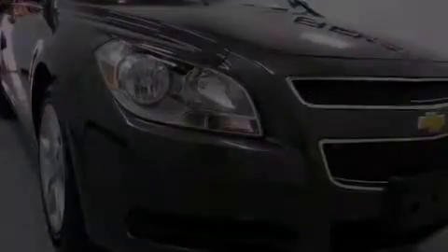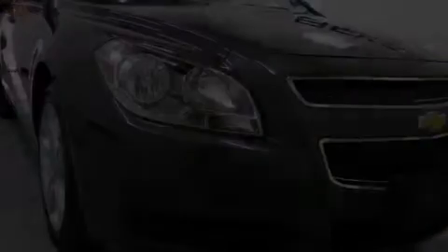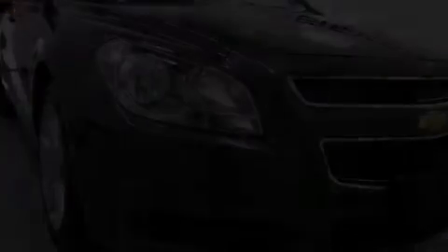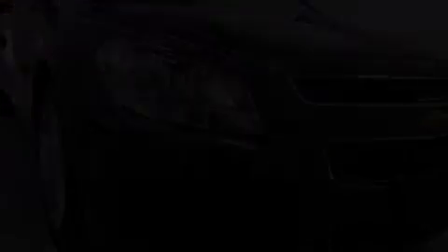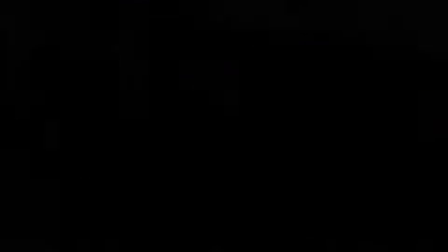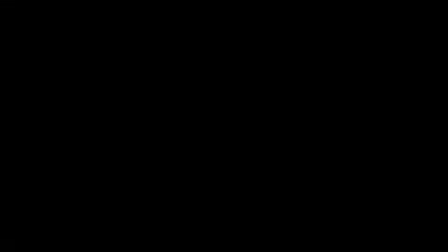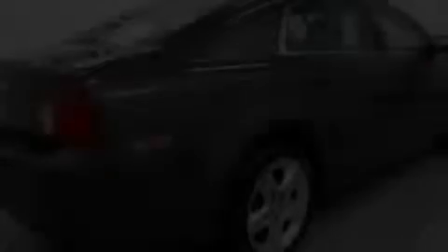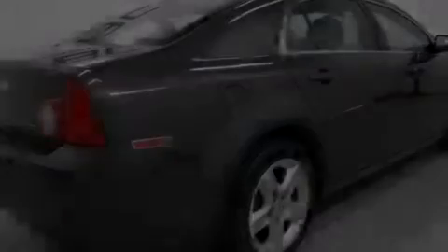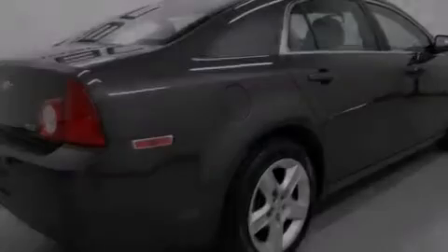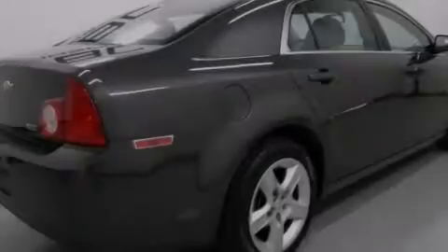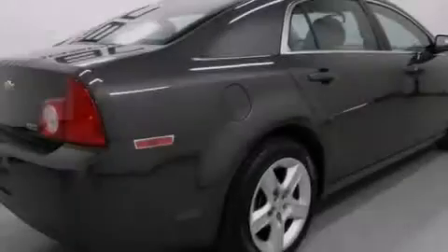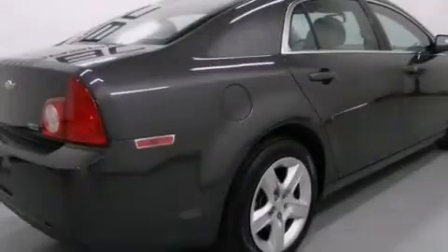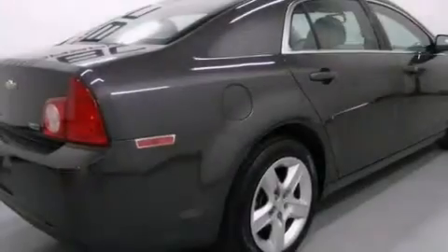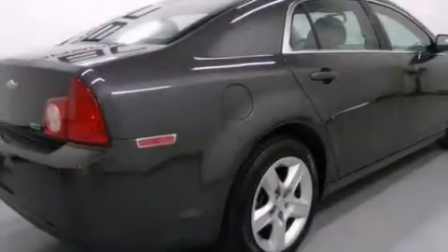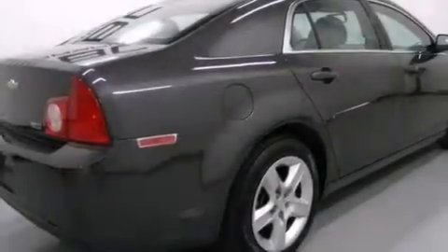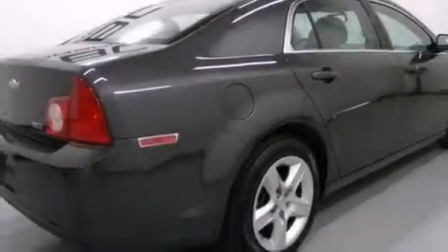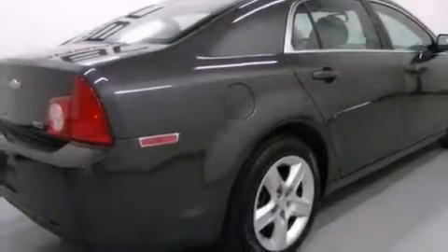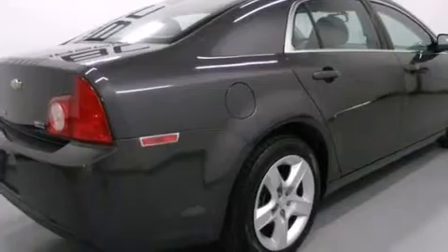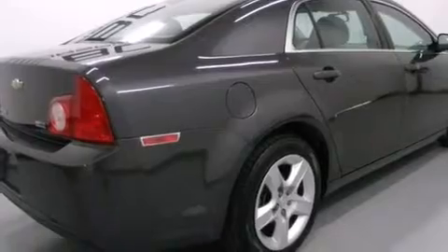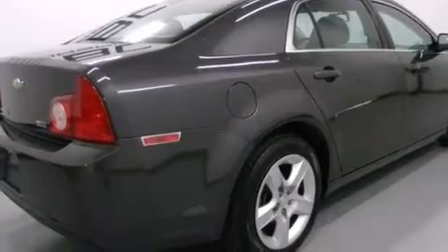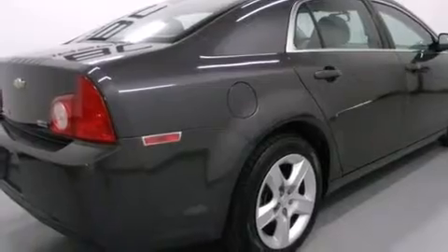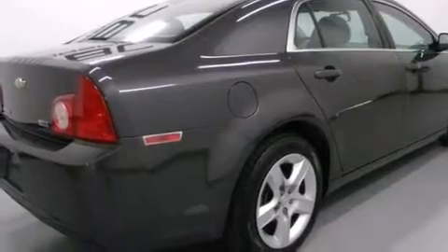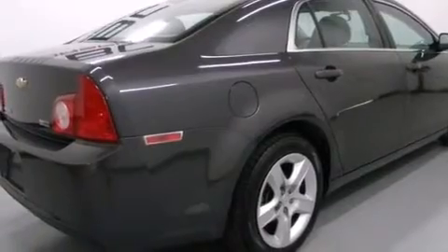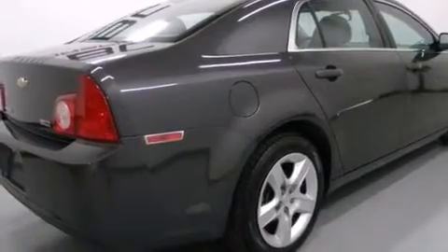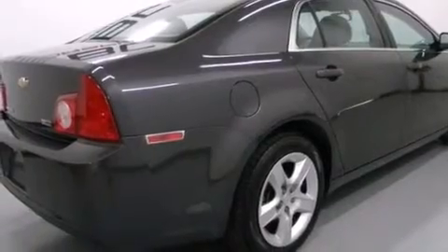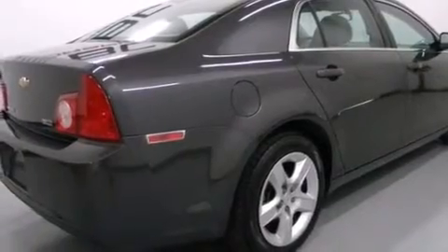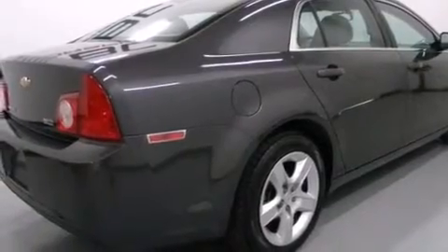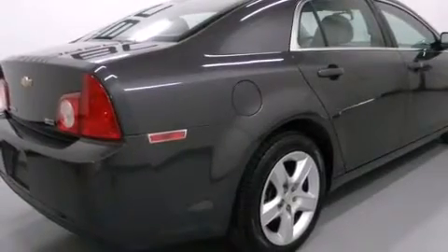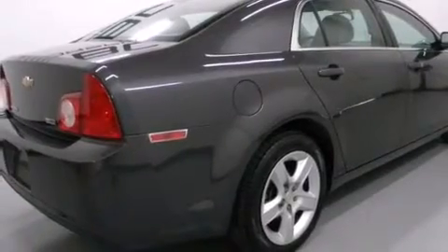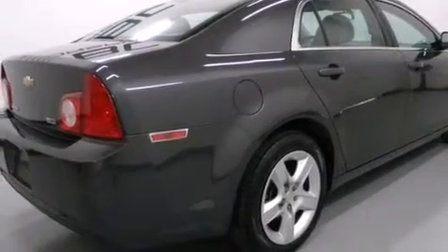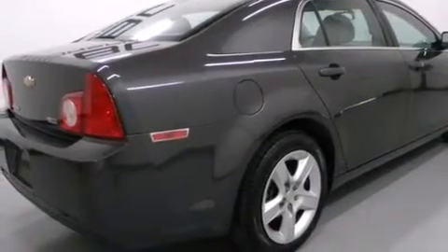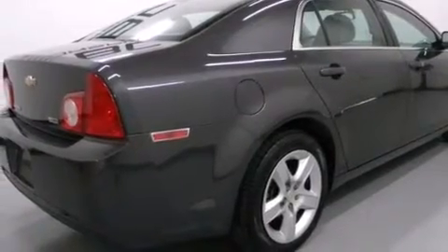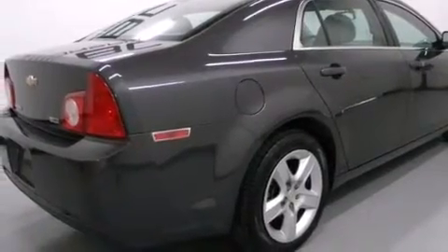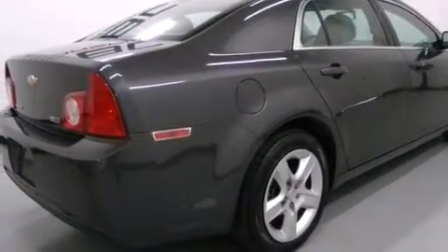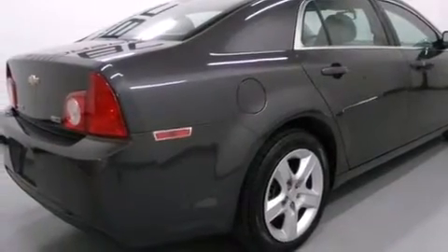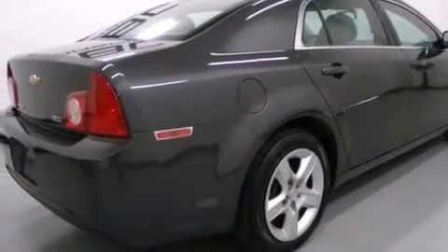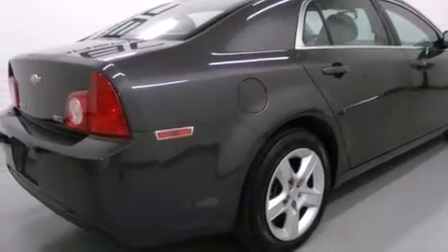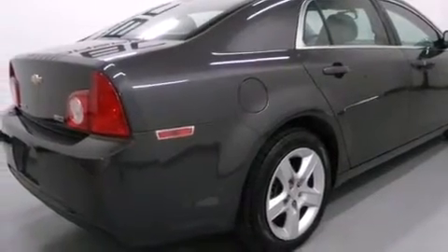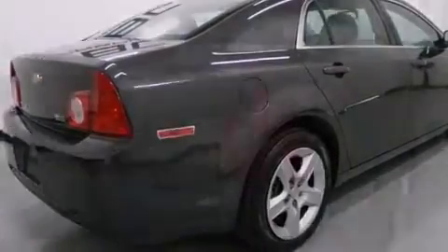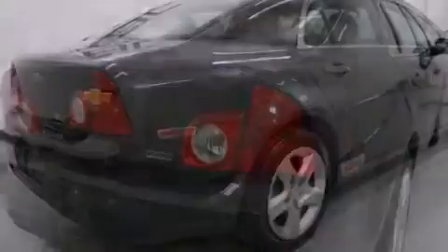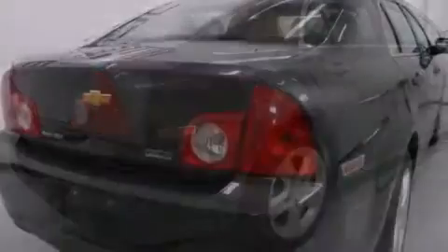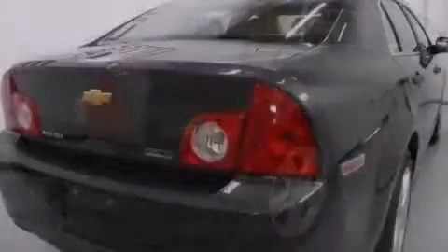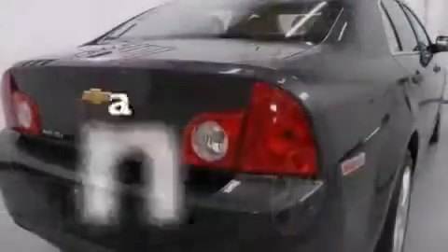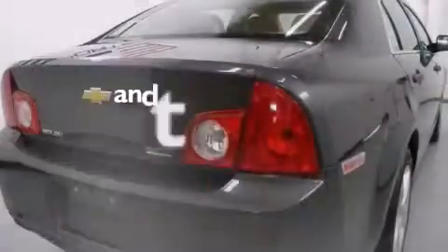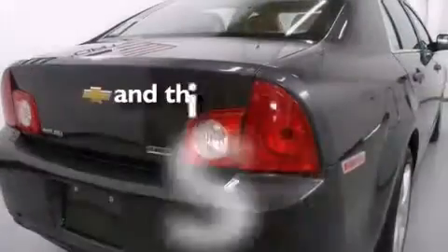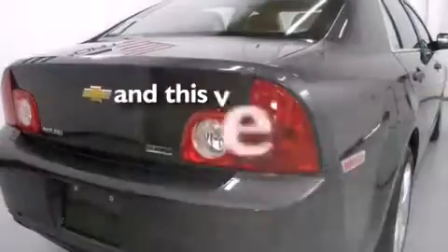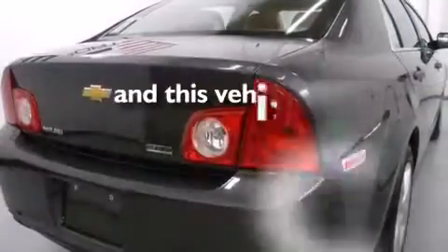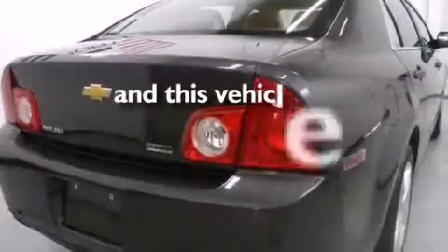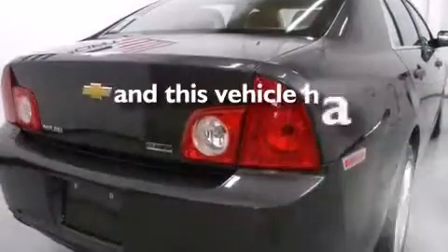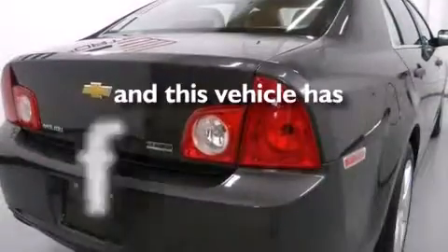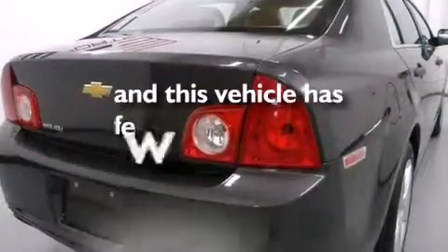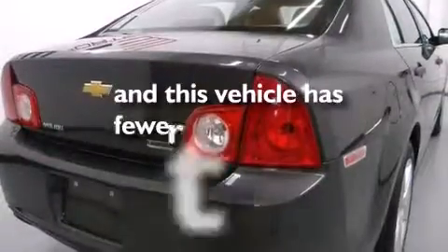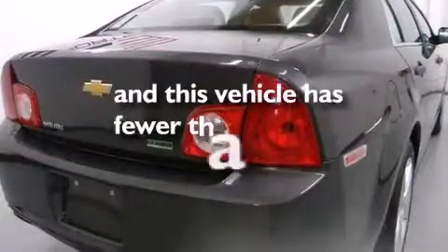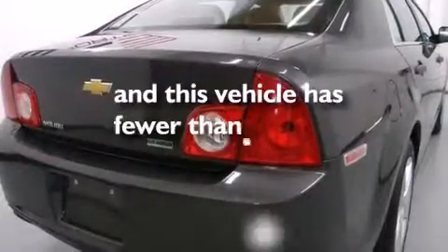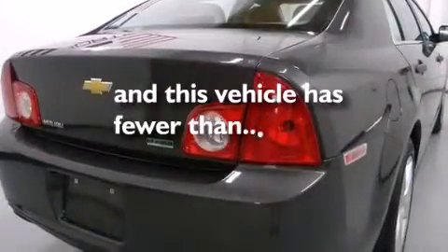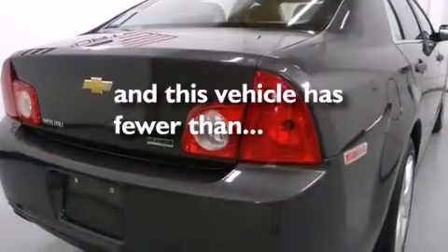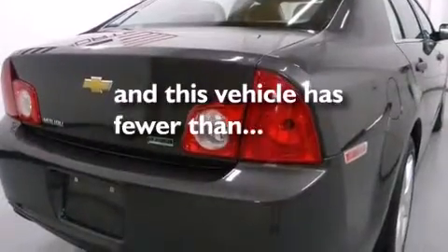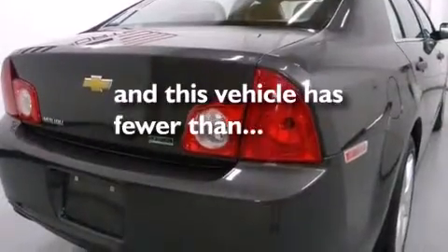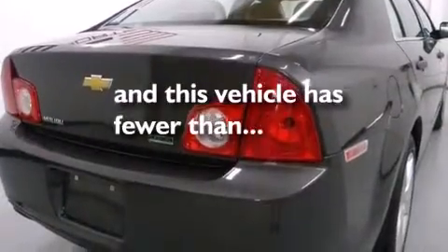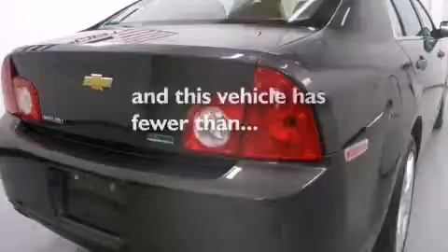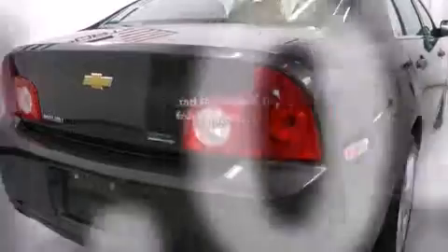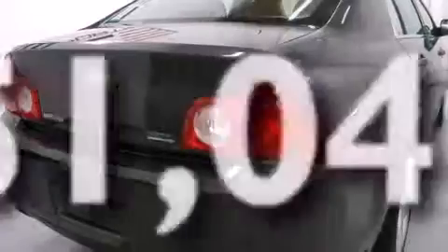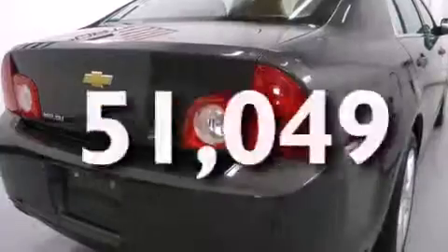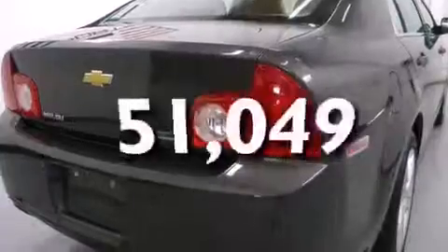Cruise control, an anti-lock braking system, and a keyless entry system. This vehicle has fewer than 52,000 miles on the odometer.